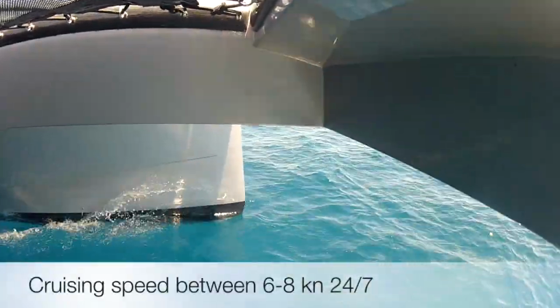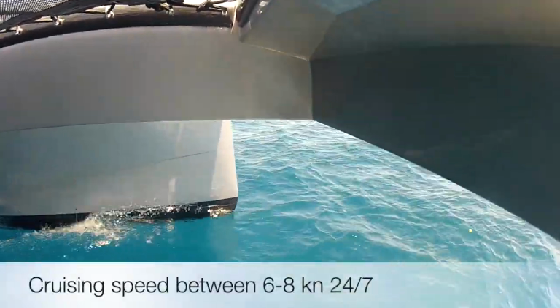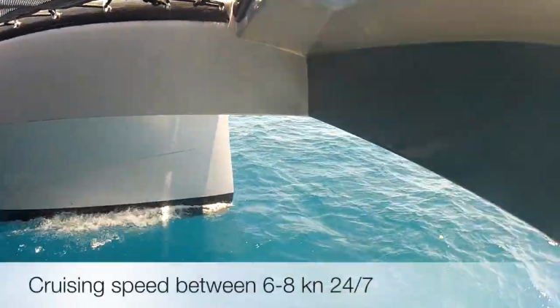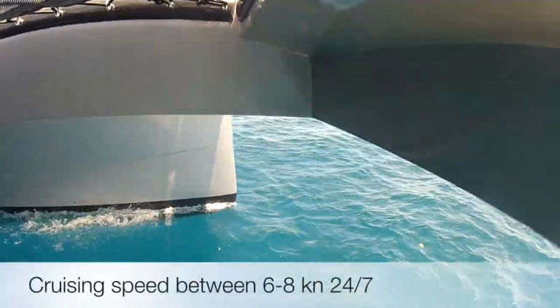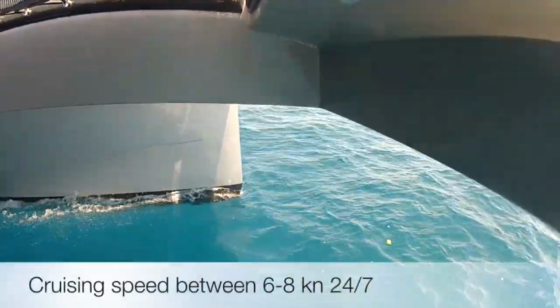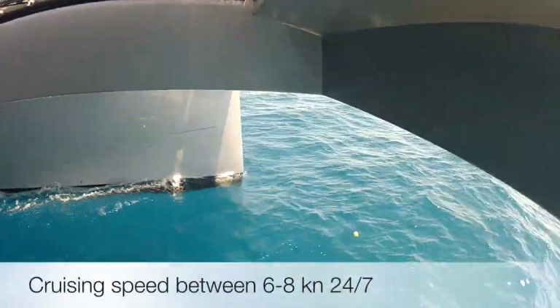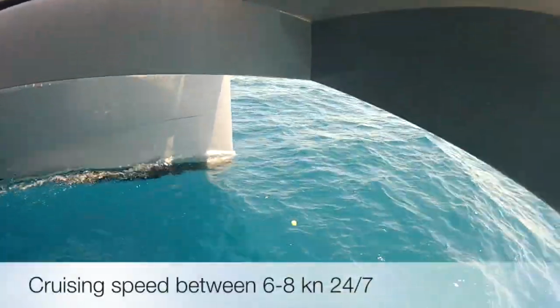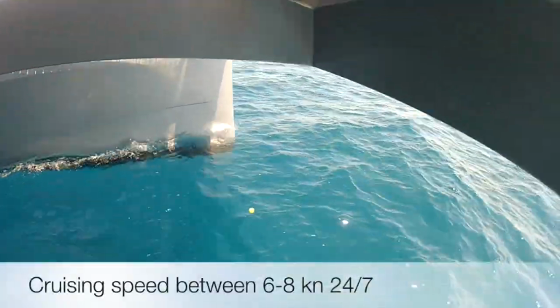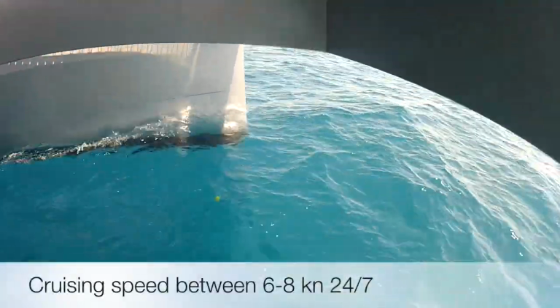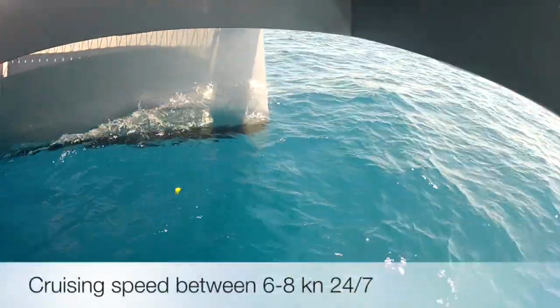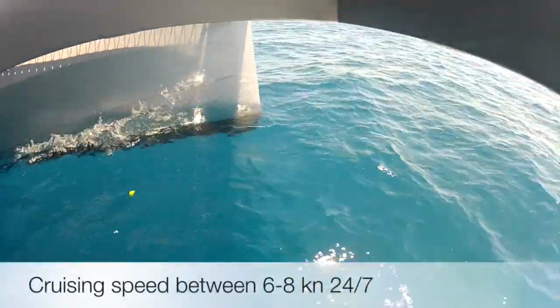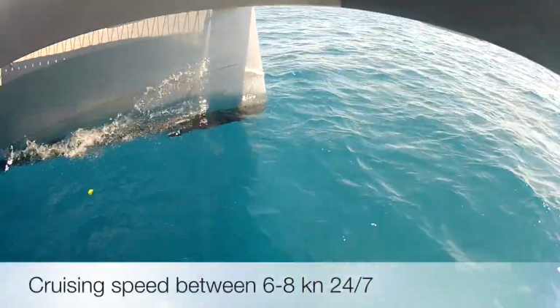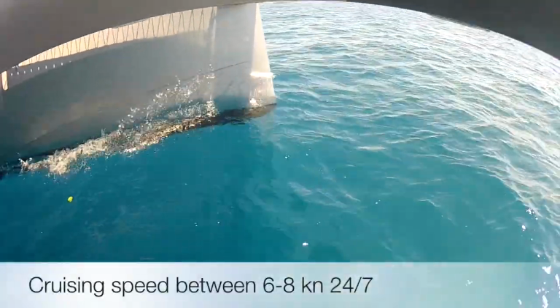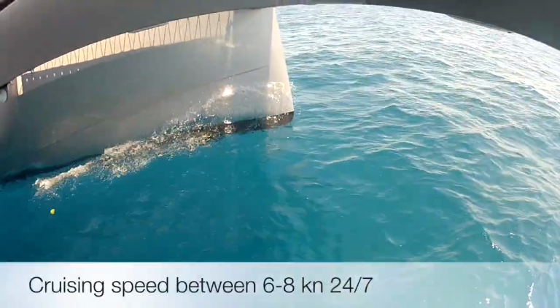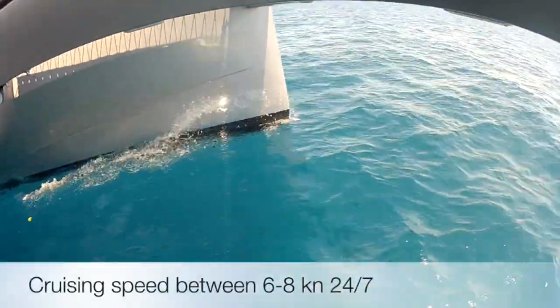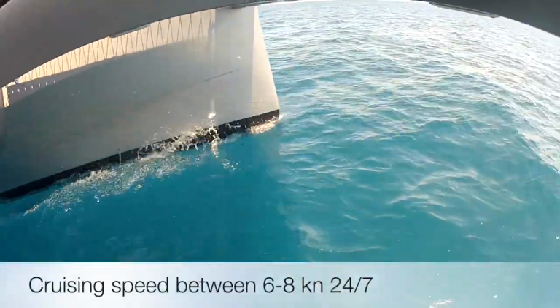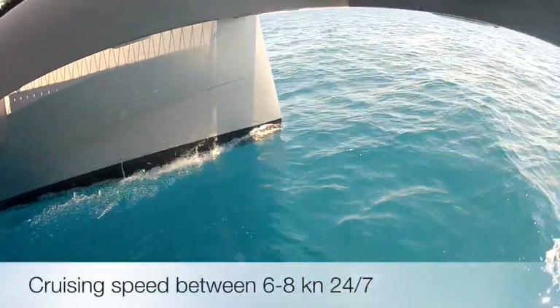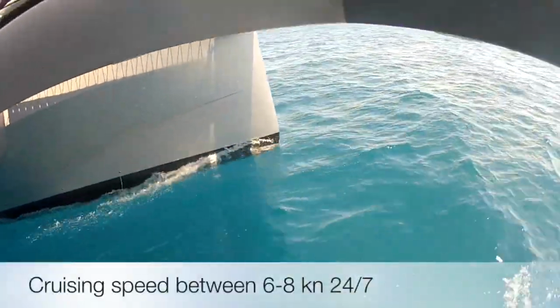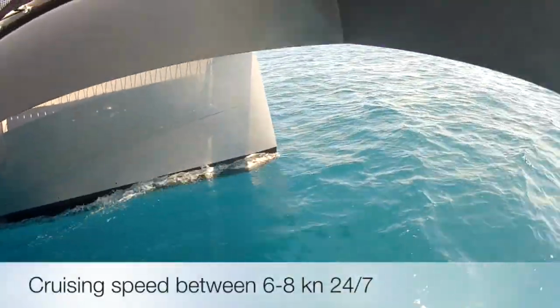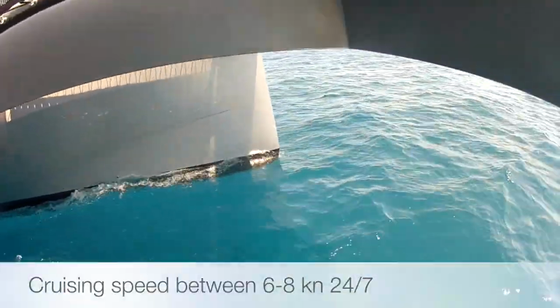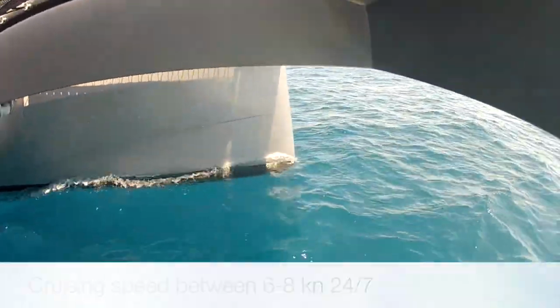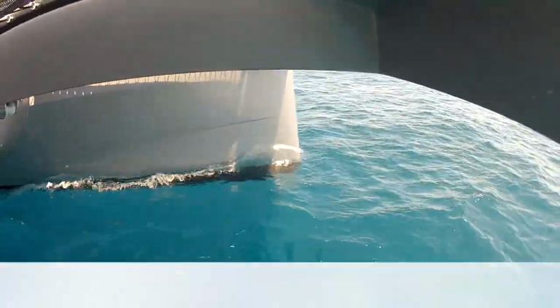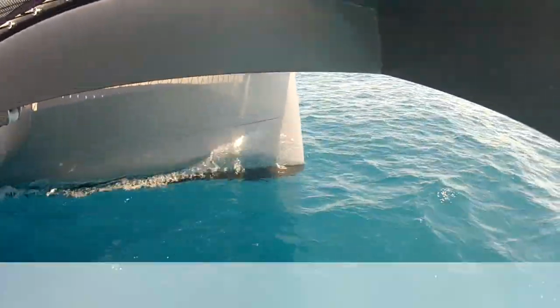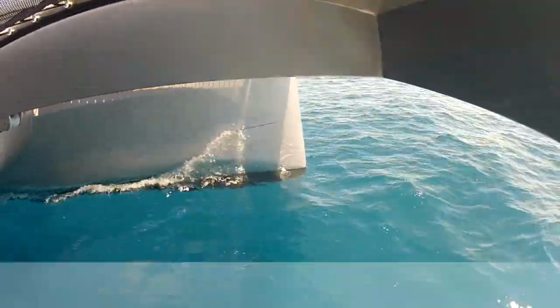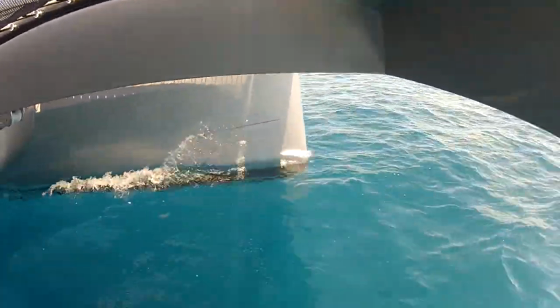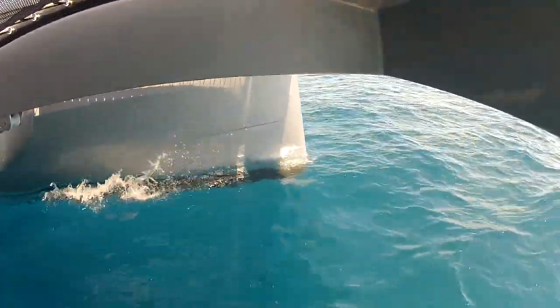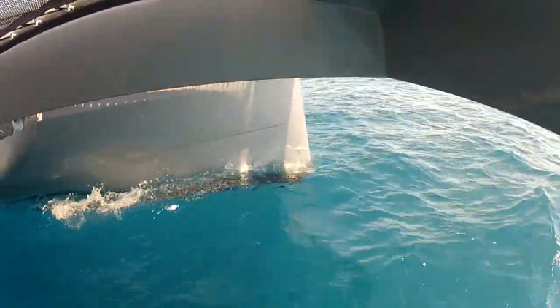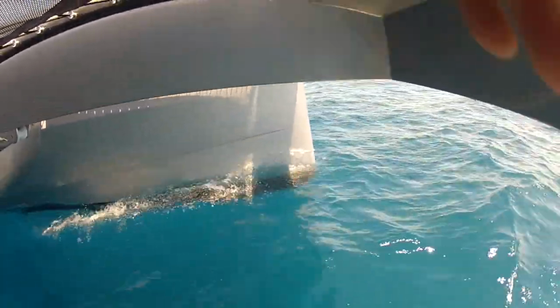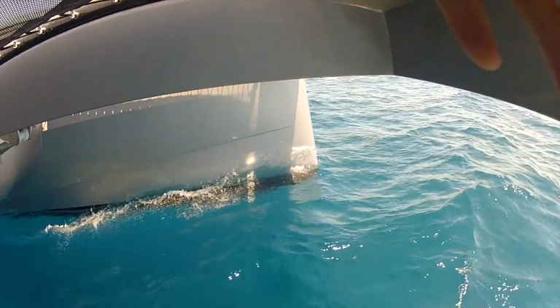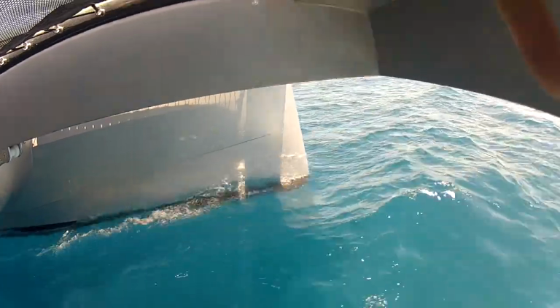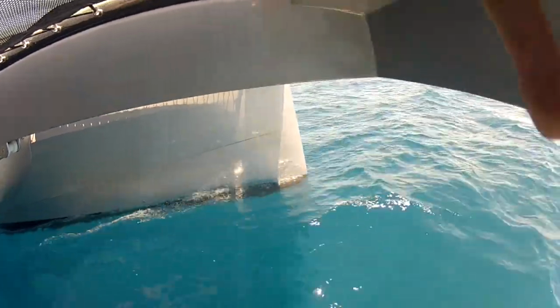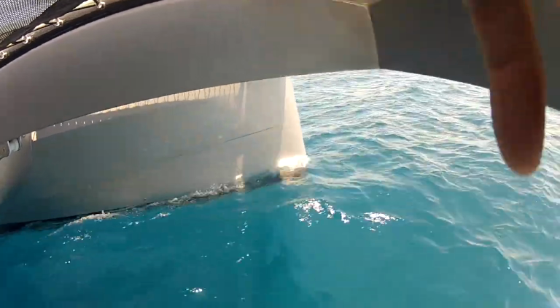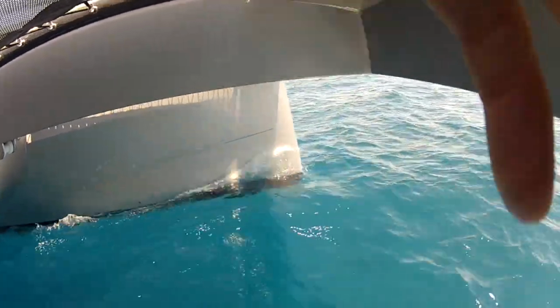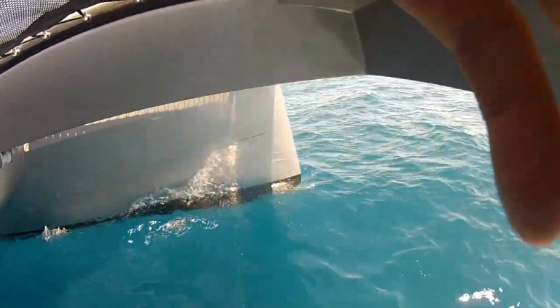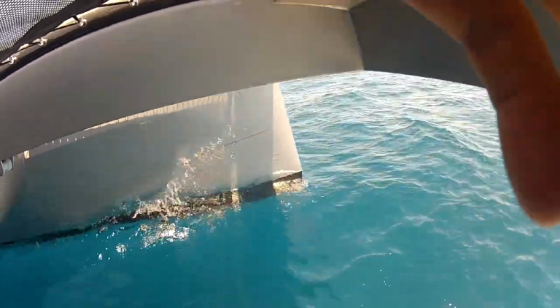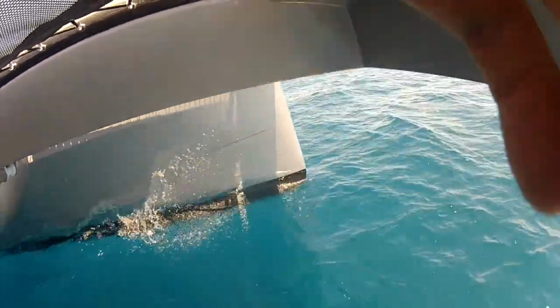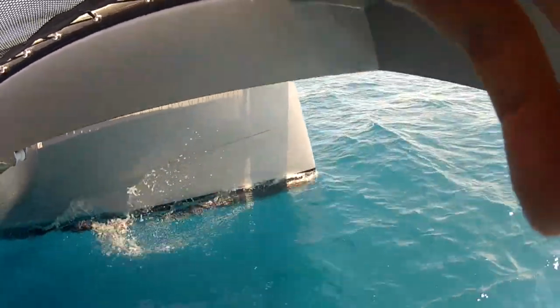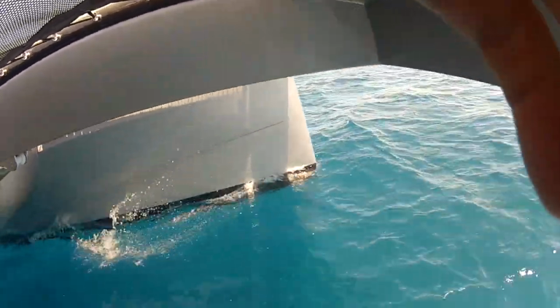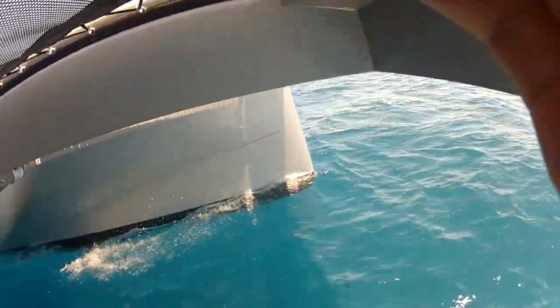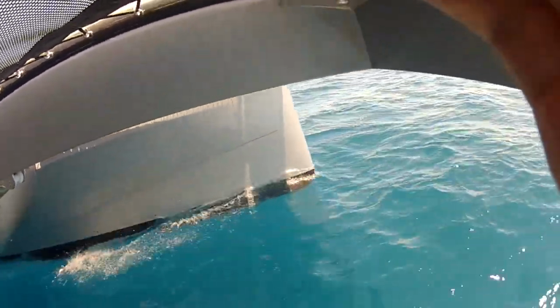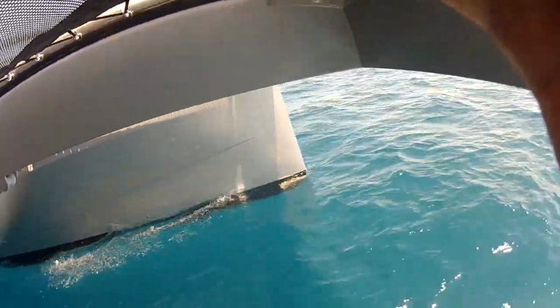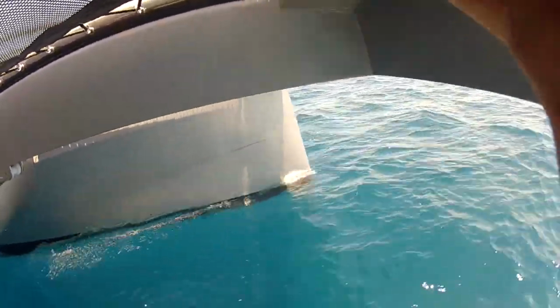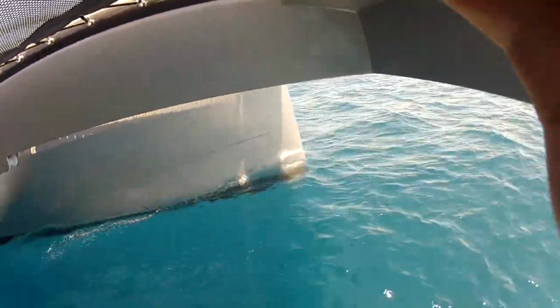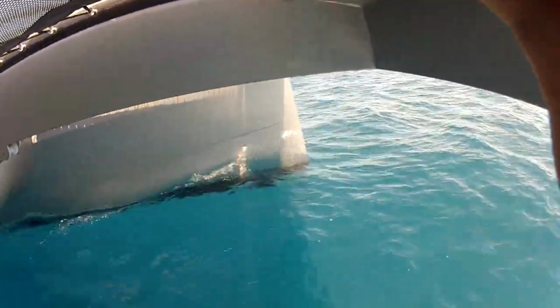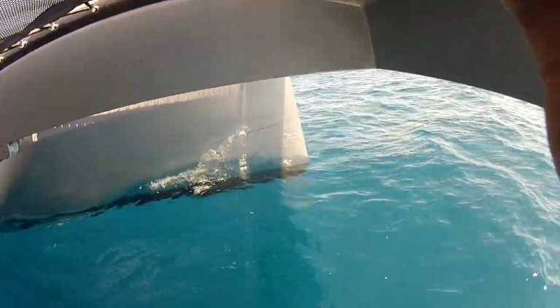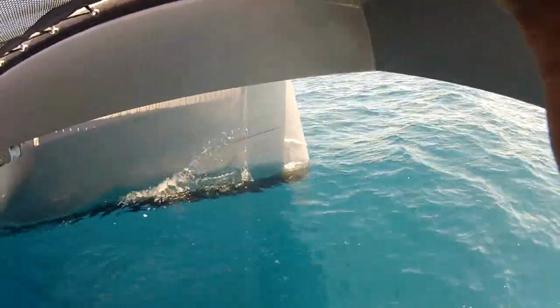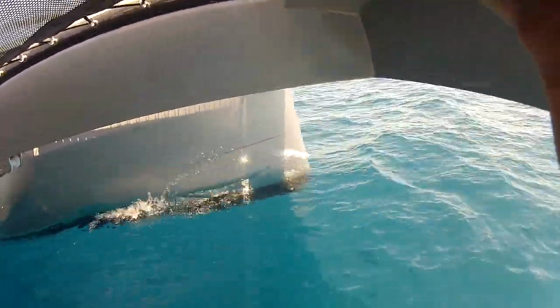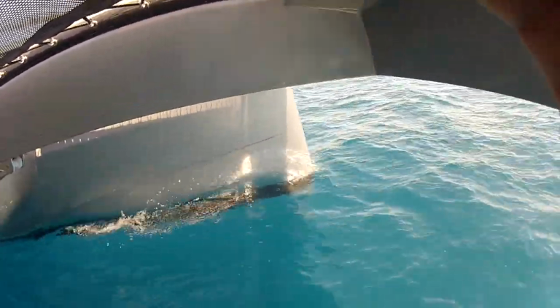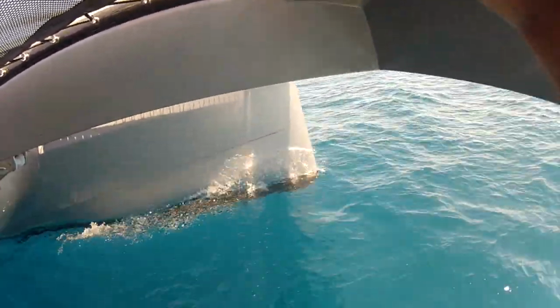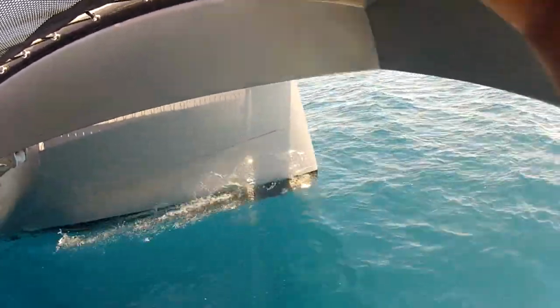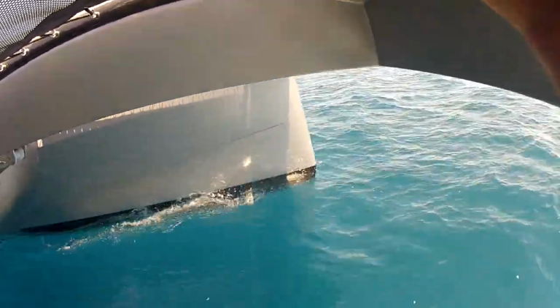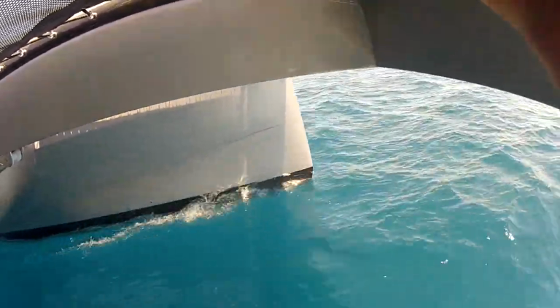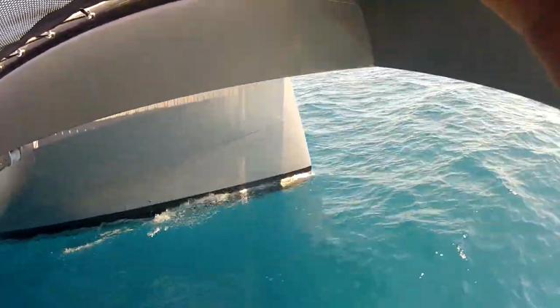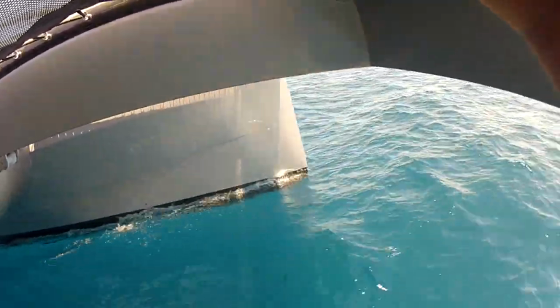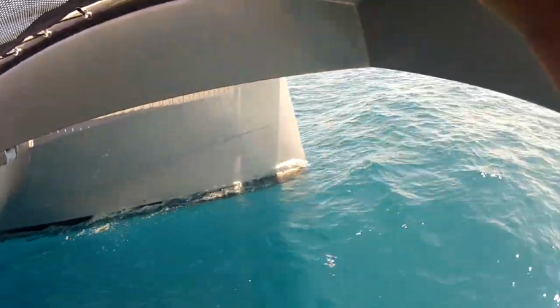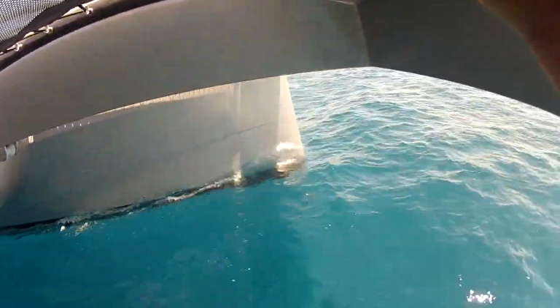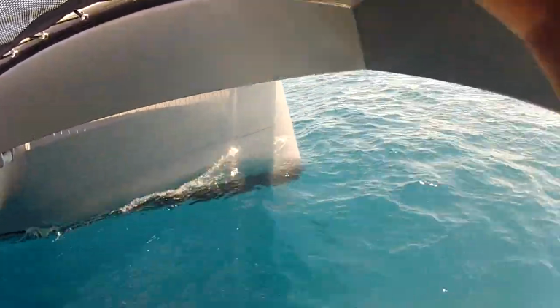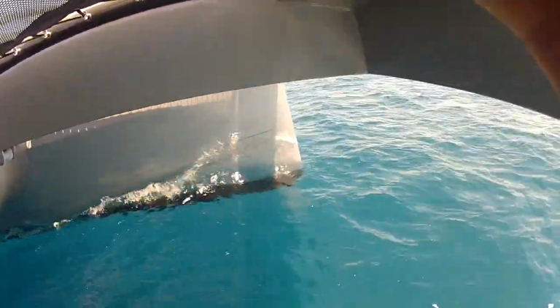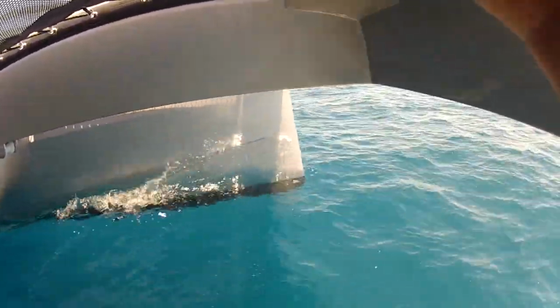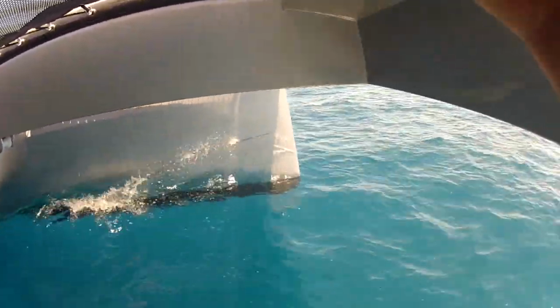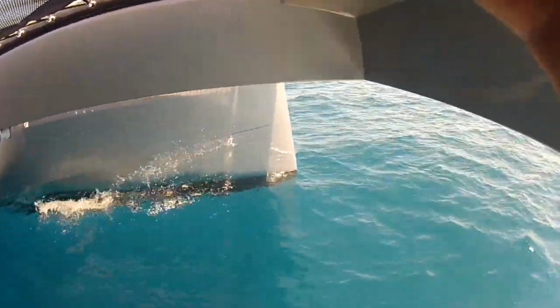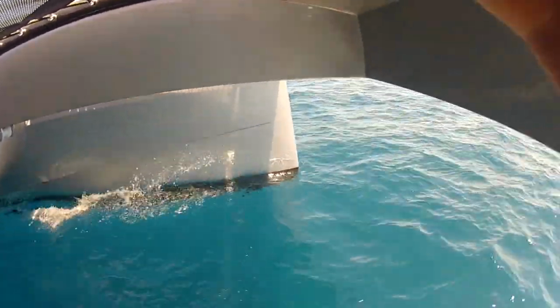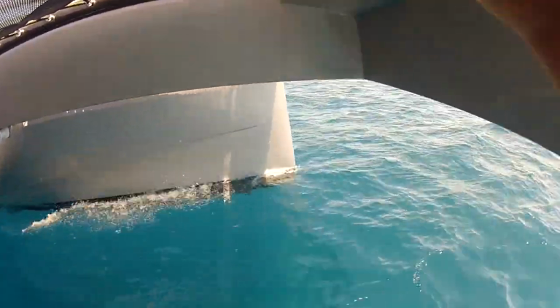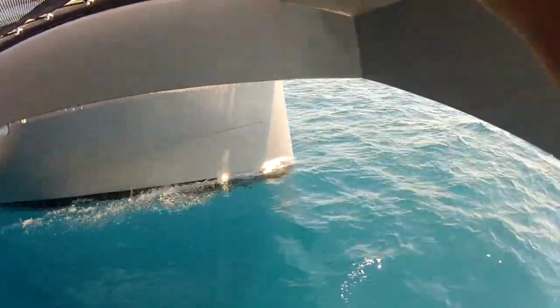The ship can be driven in bad weather from the salon. When withdrawn, the roof allows optimal sun protection on the flybridge.